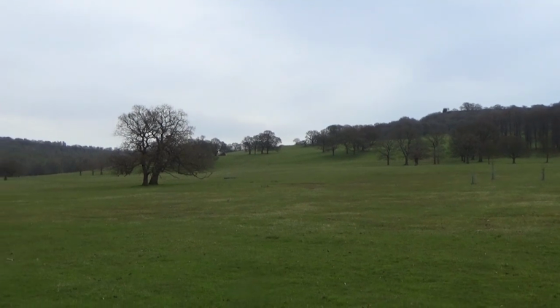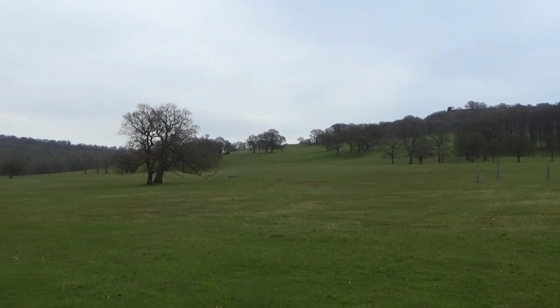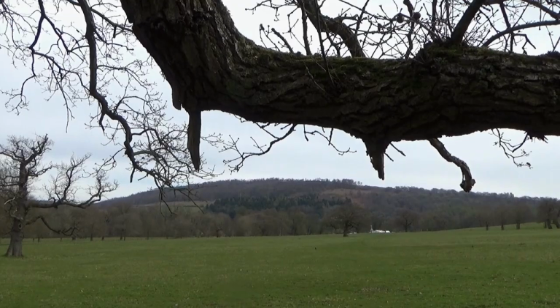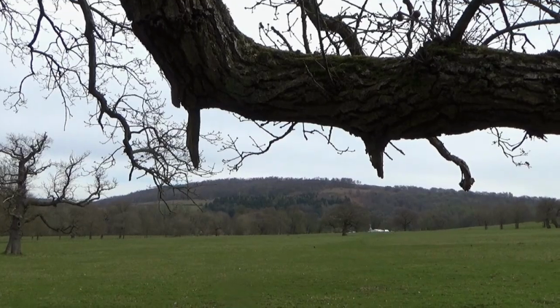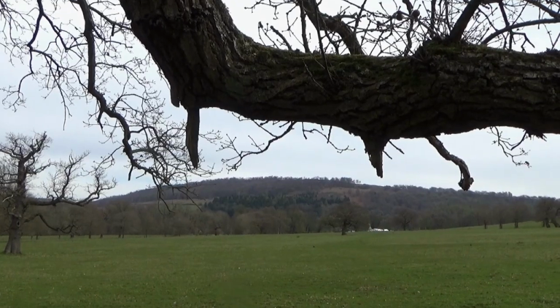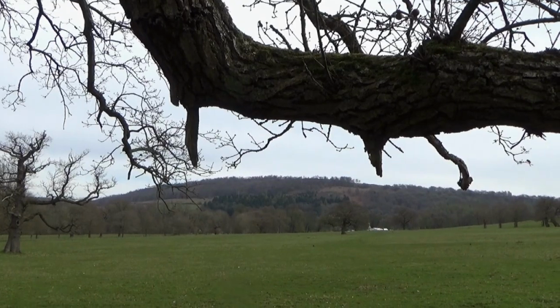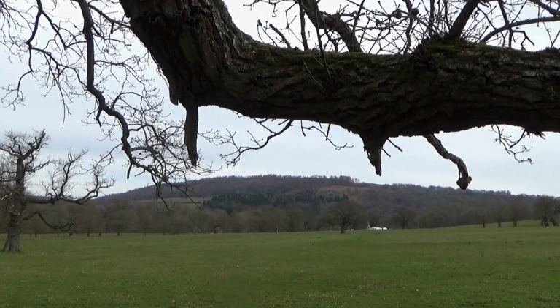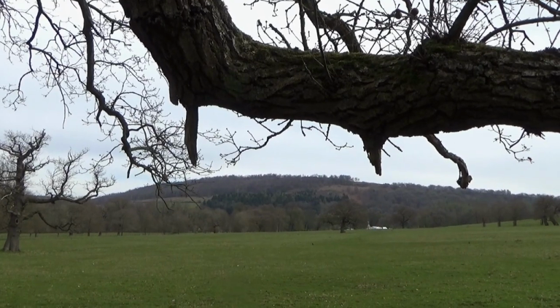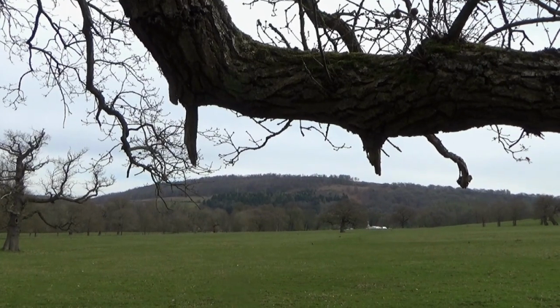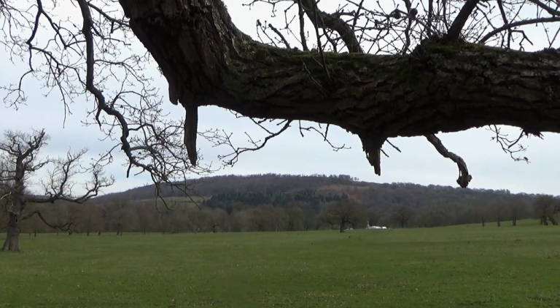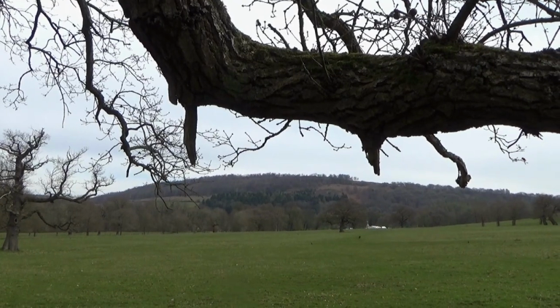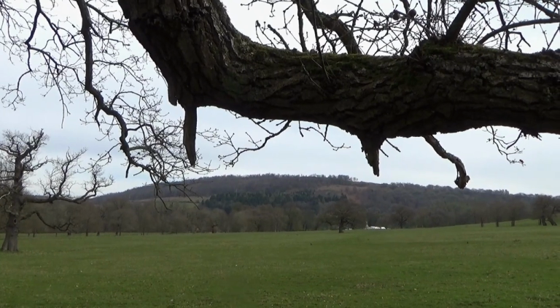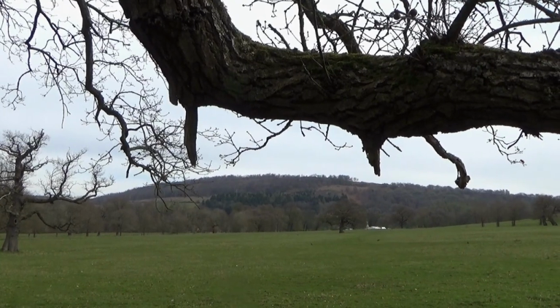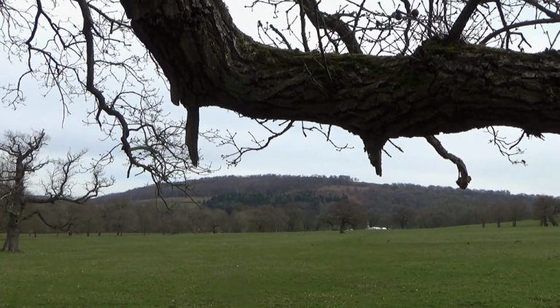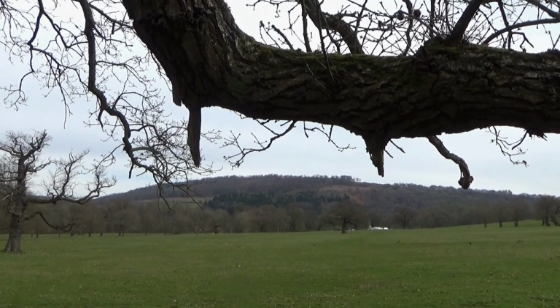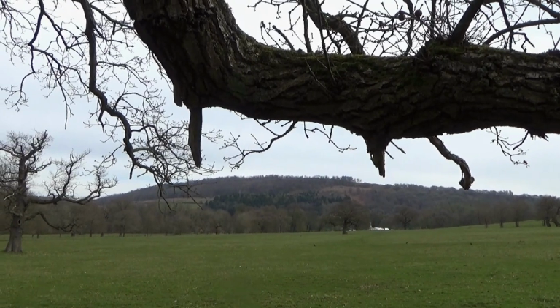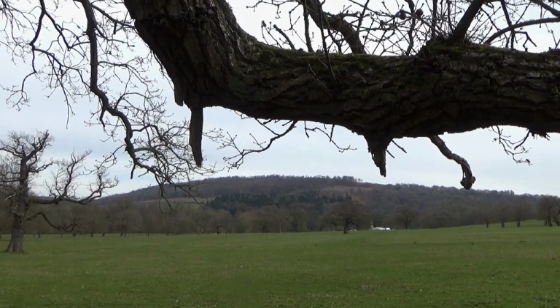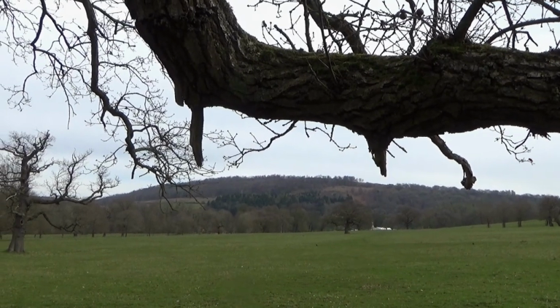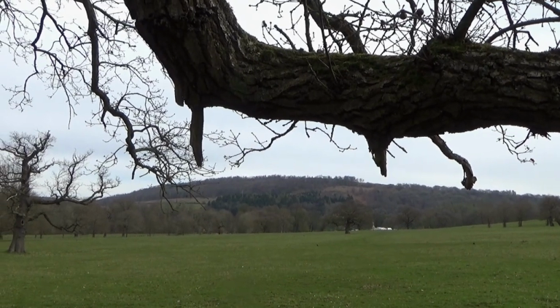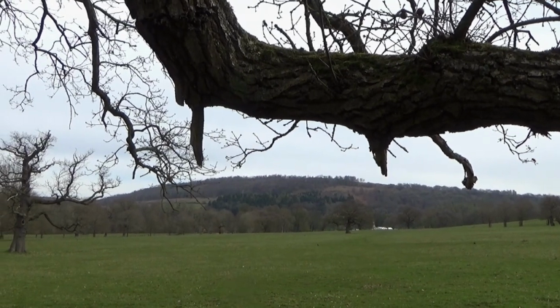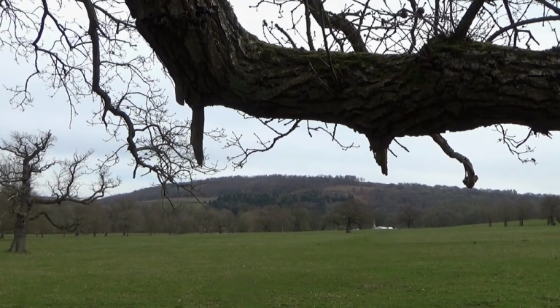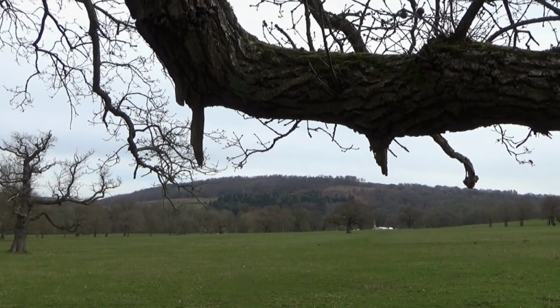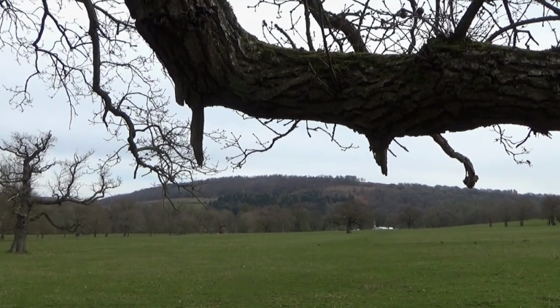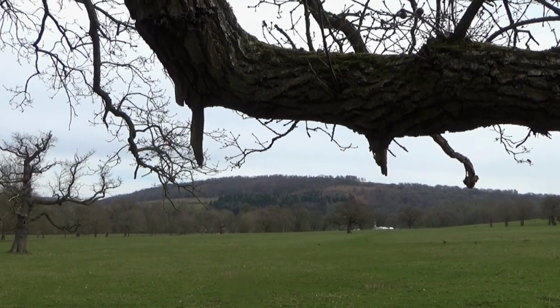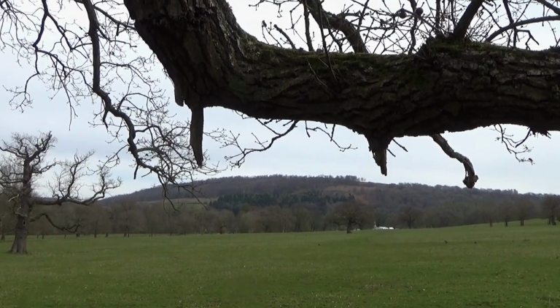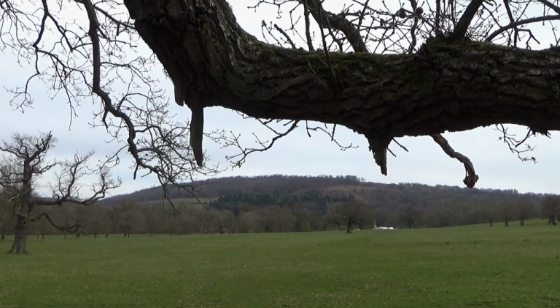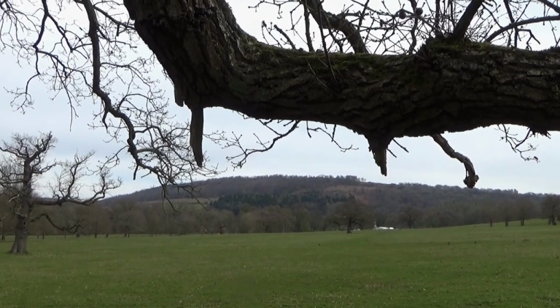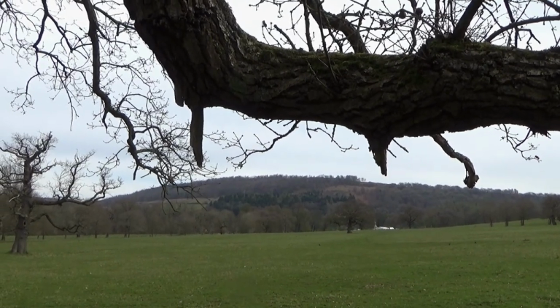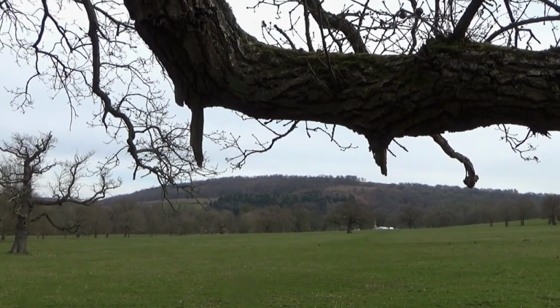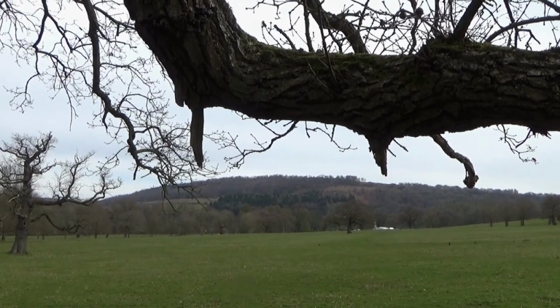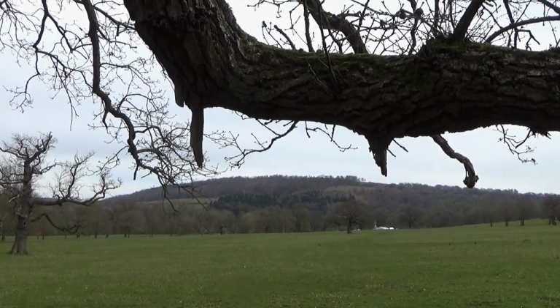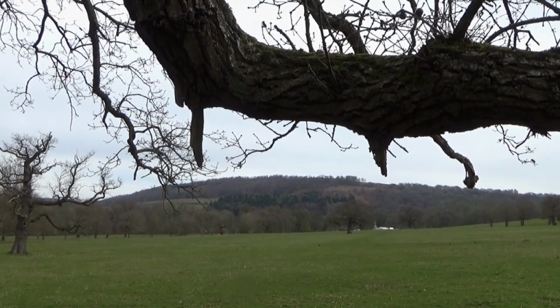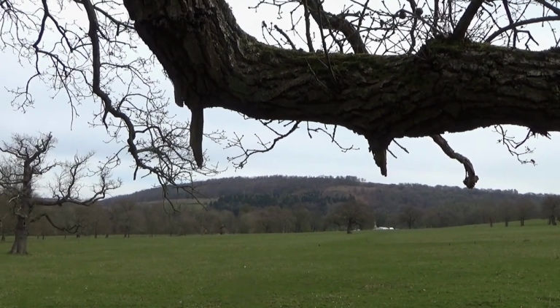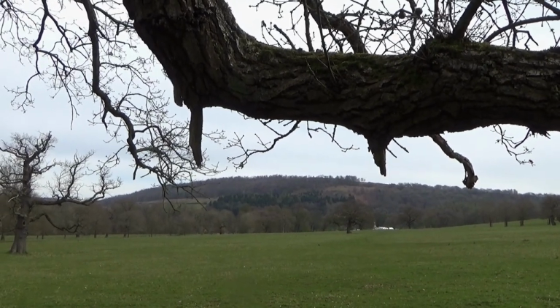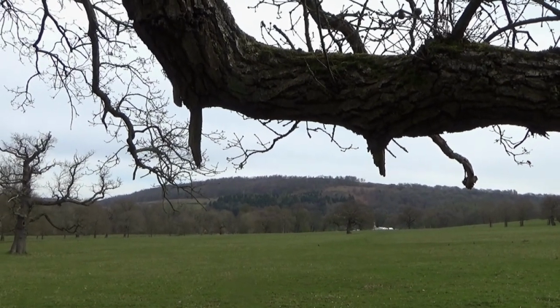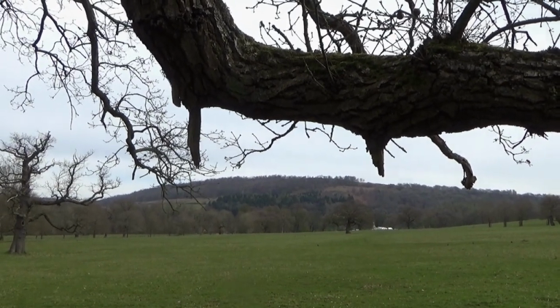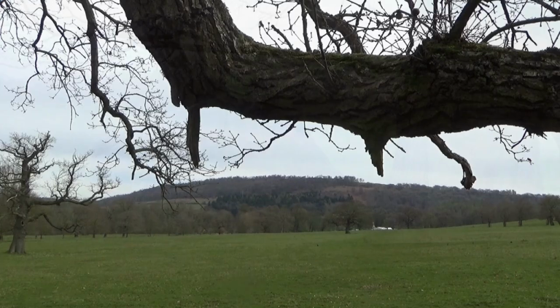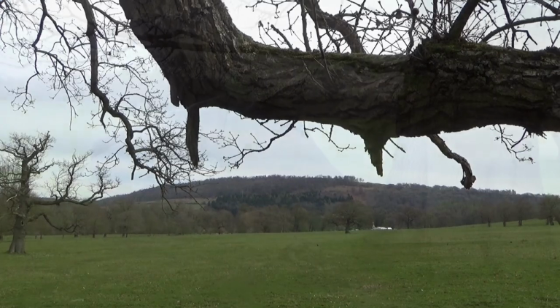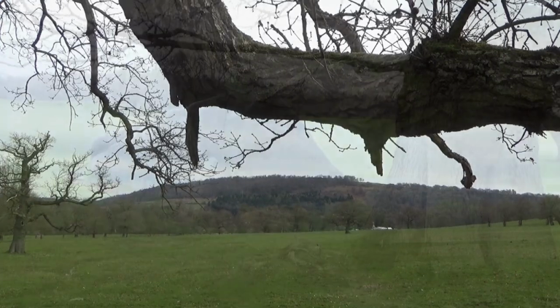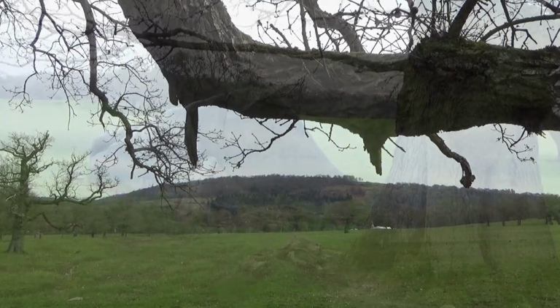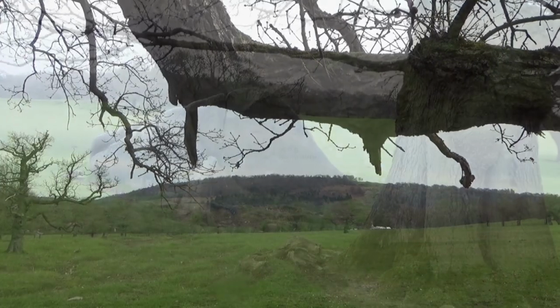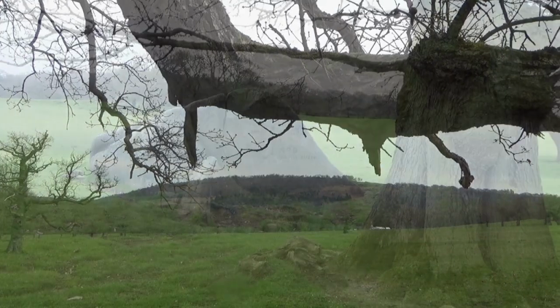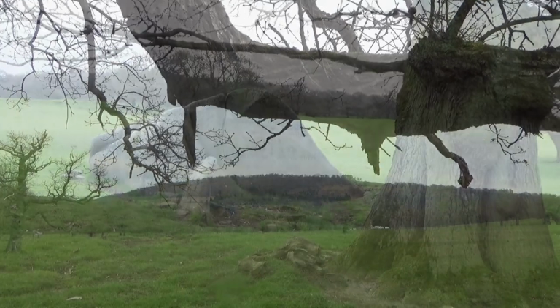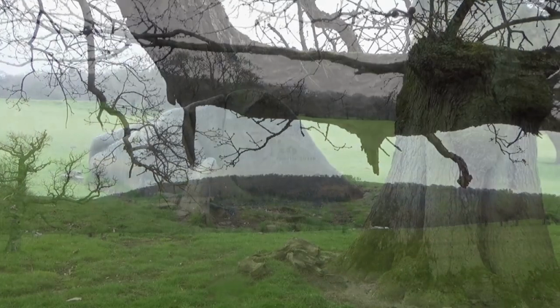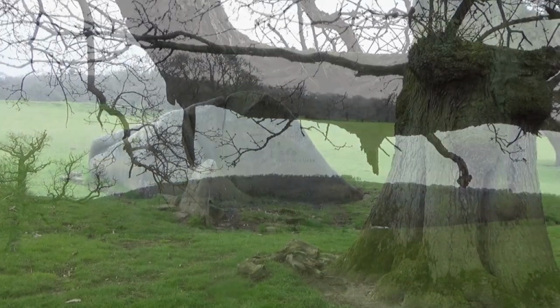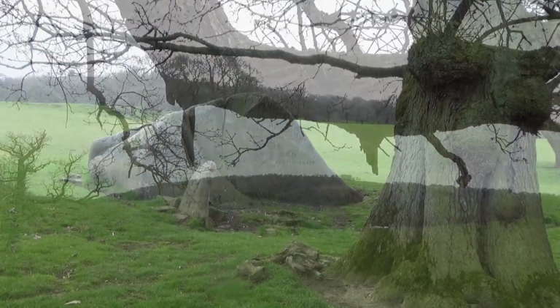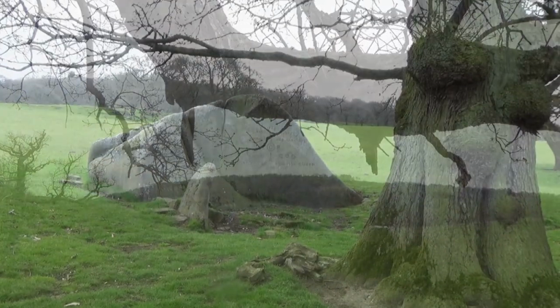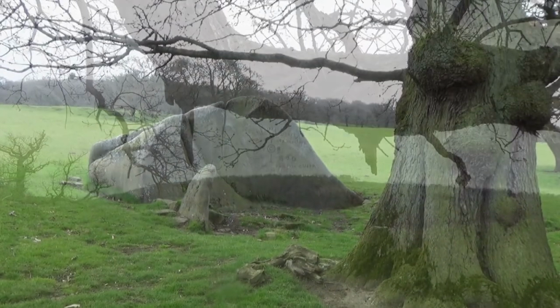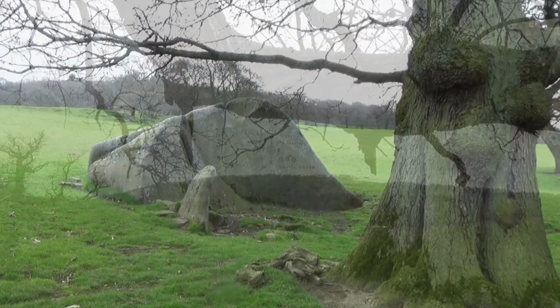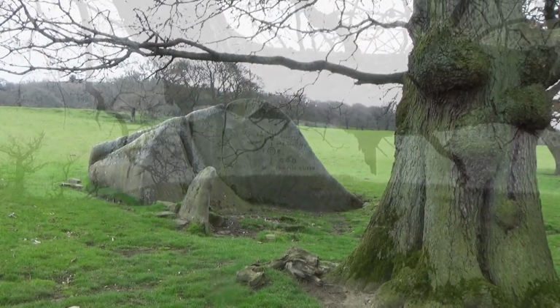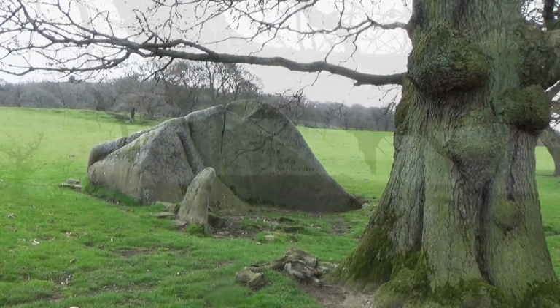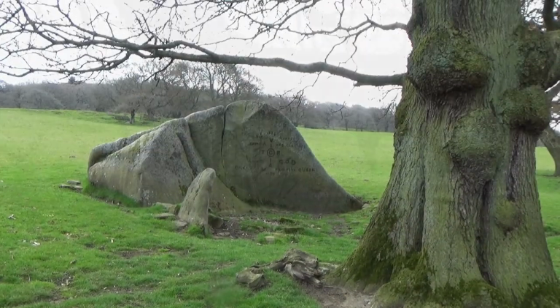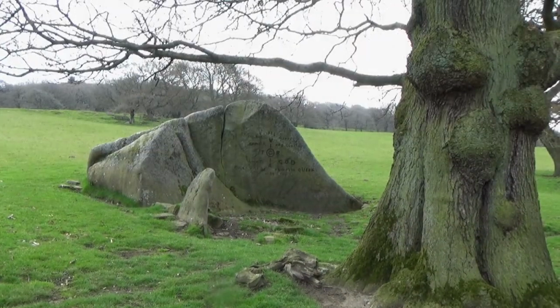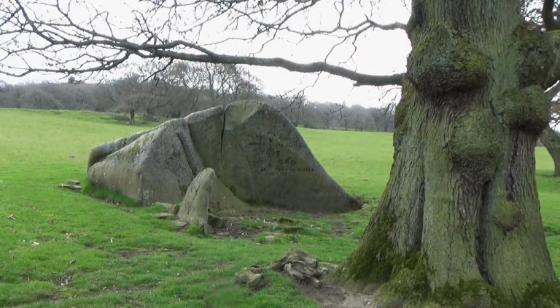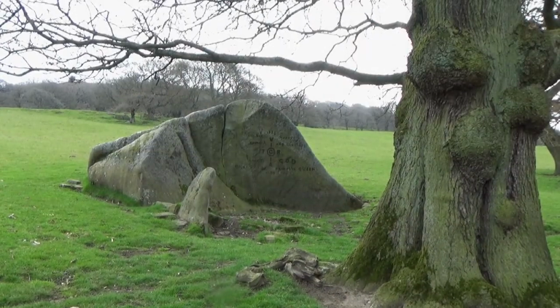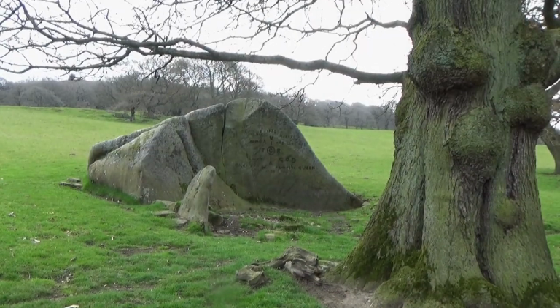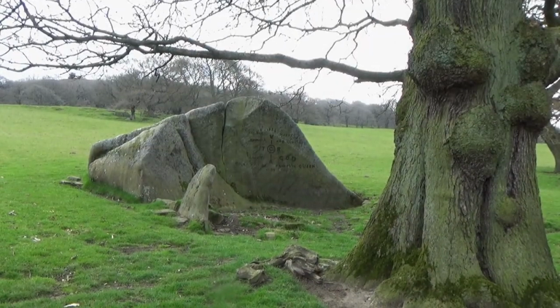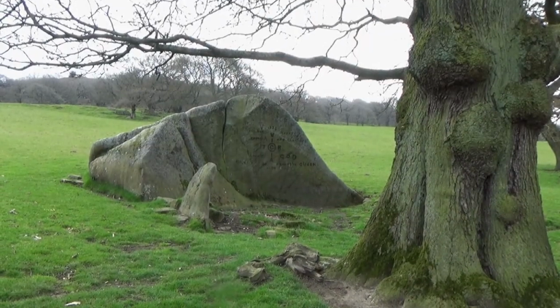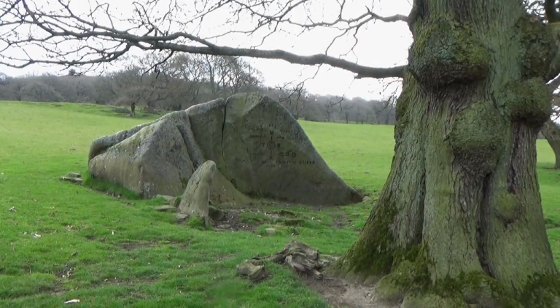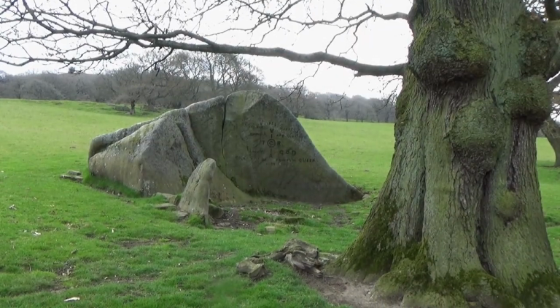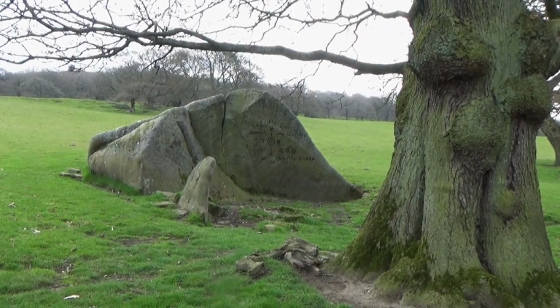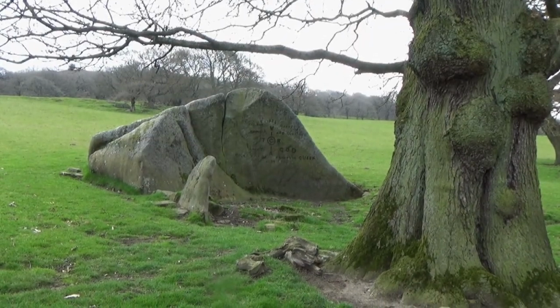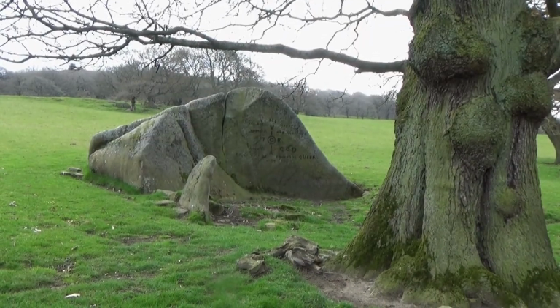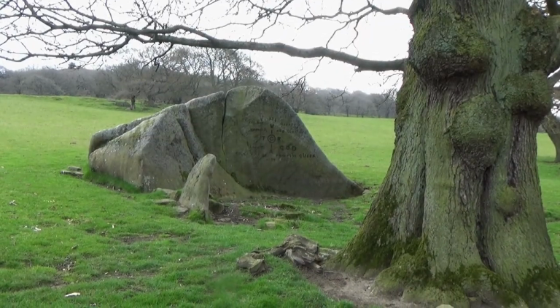I headed east across the open park, going straight over a couple of tracks, then over a fence to pass Jubilee Rock.